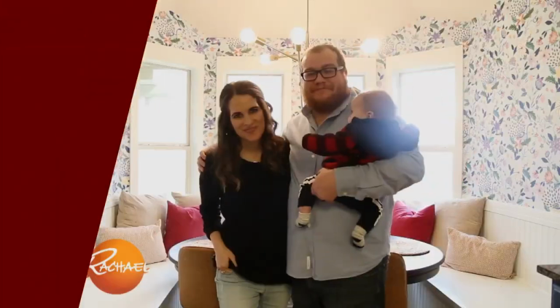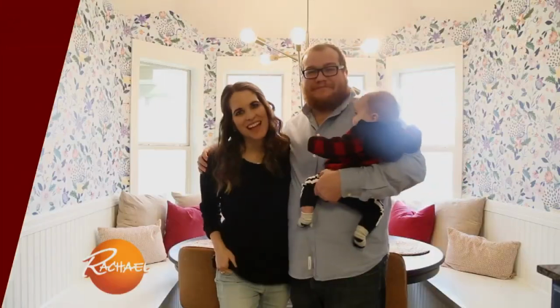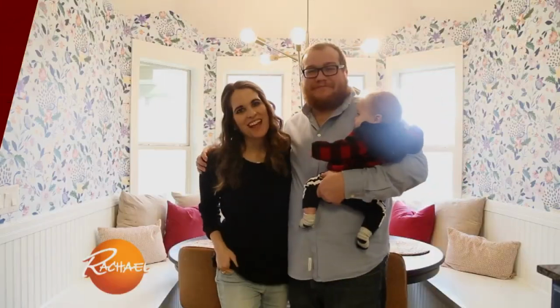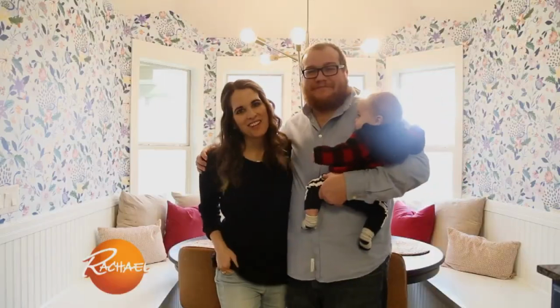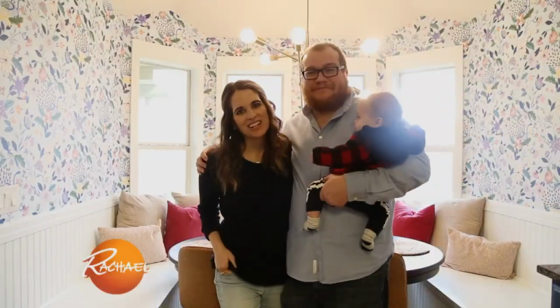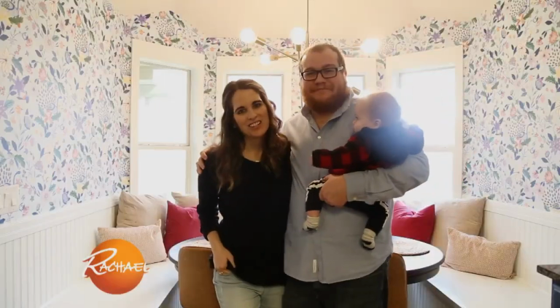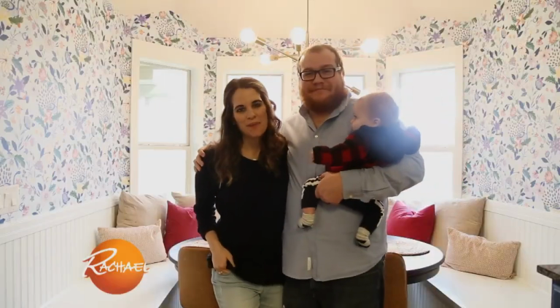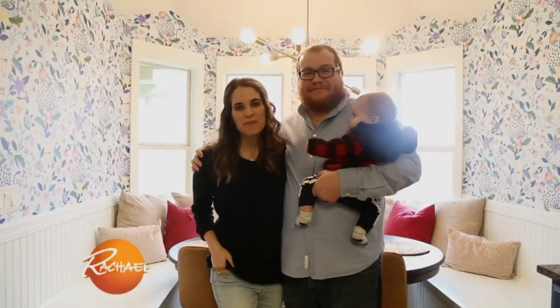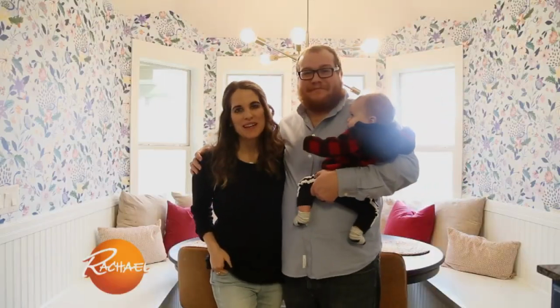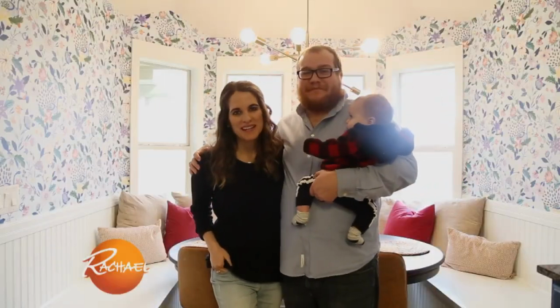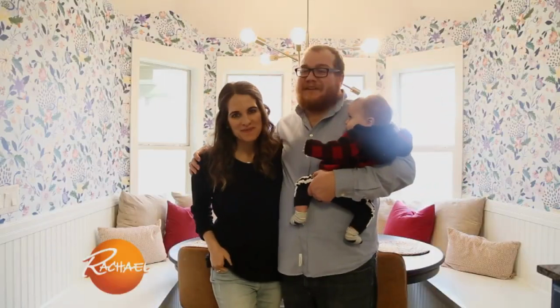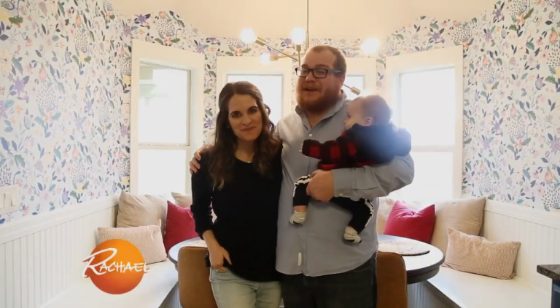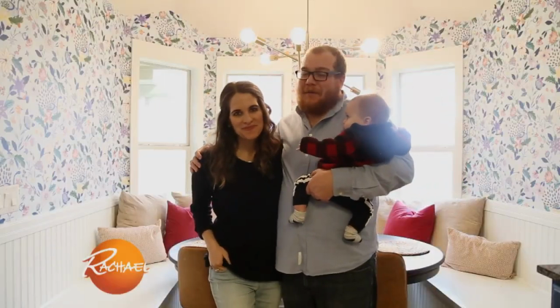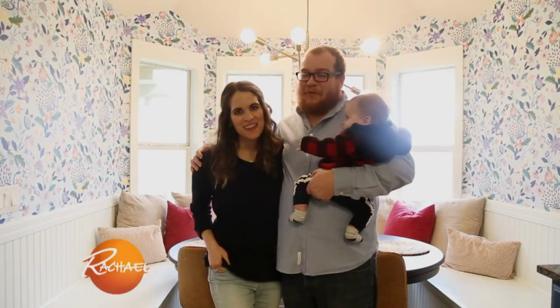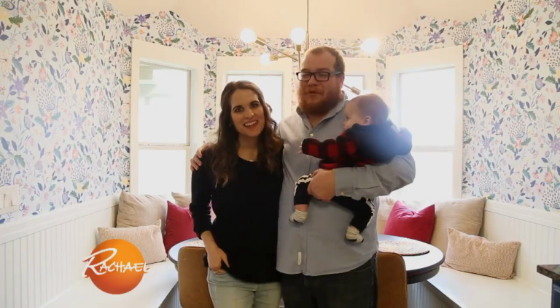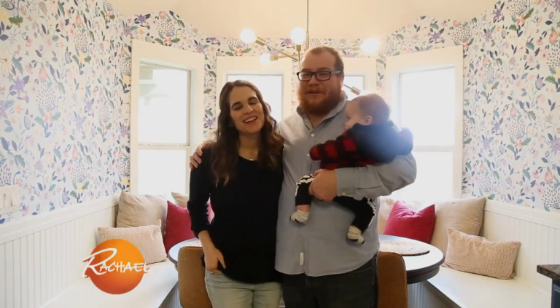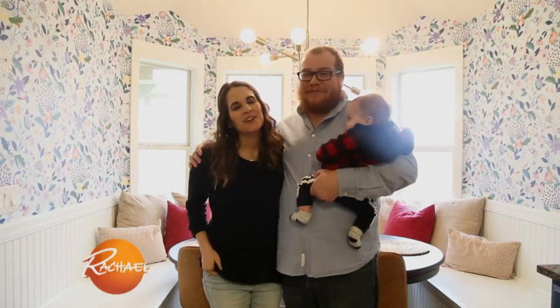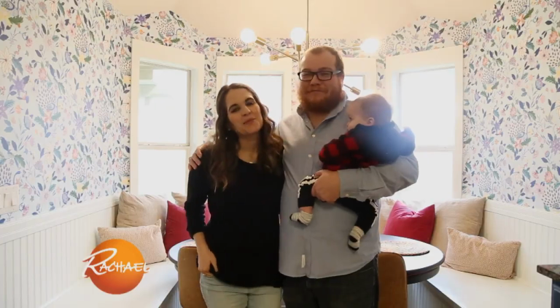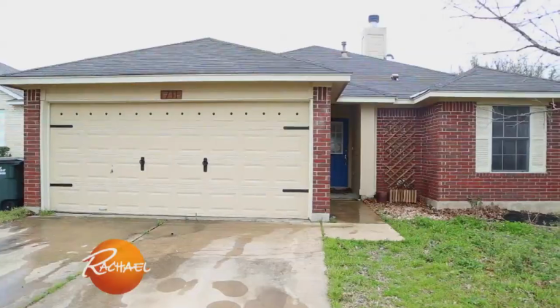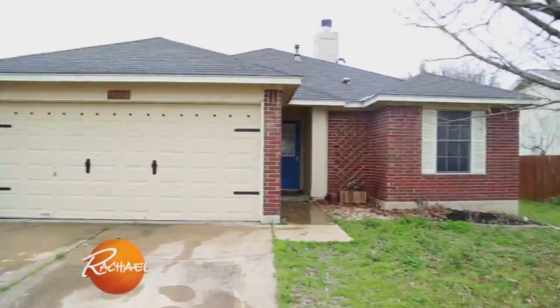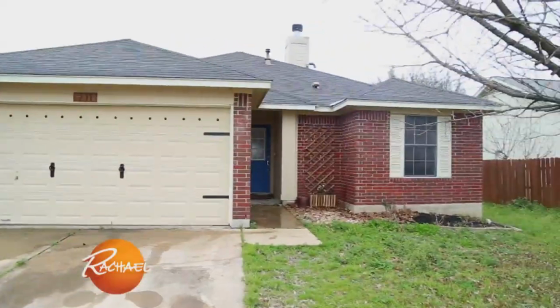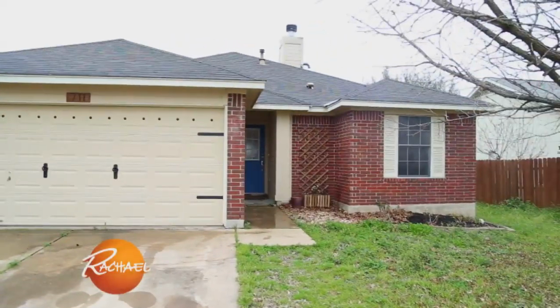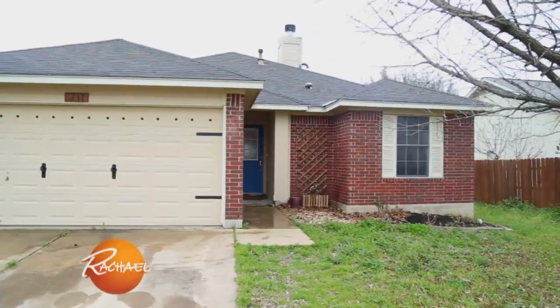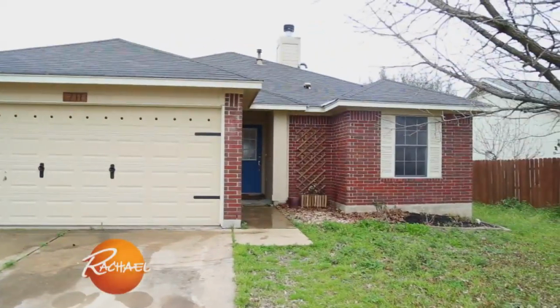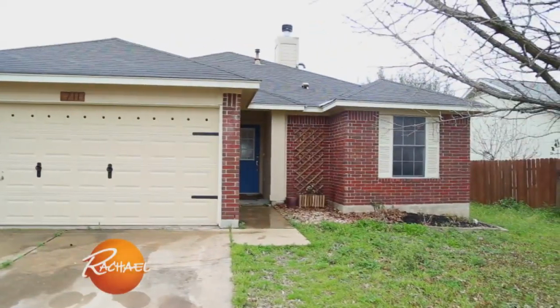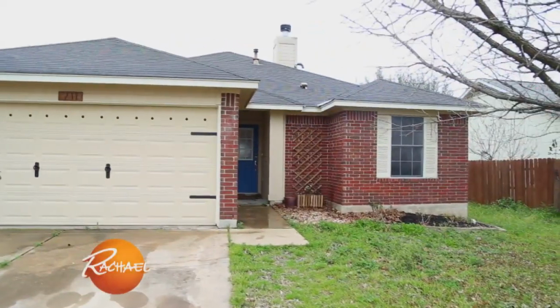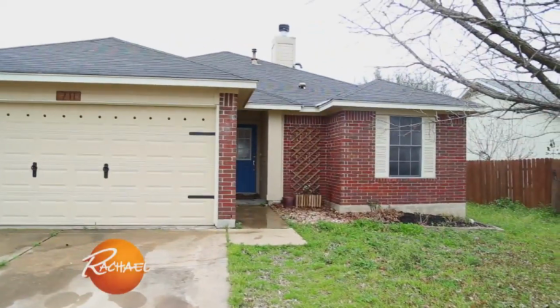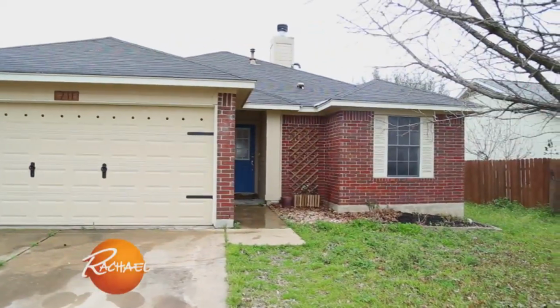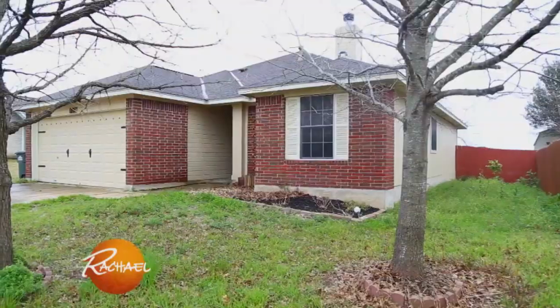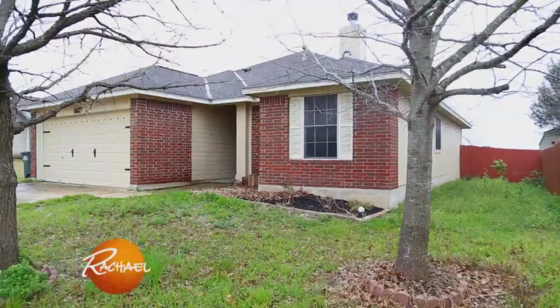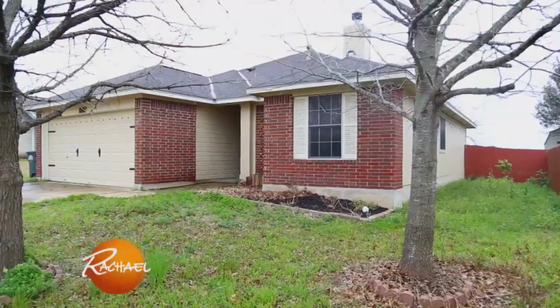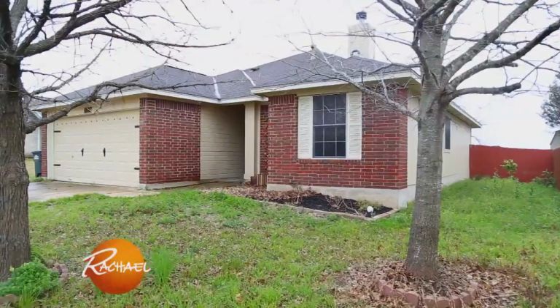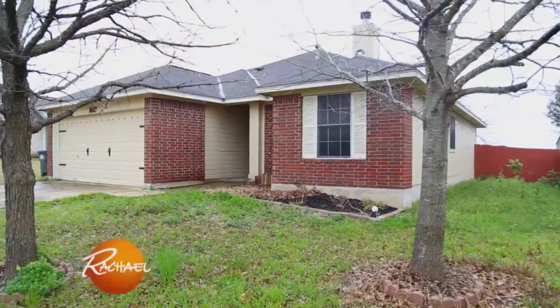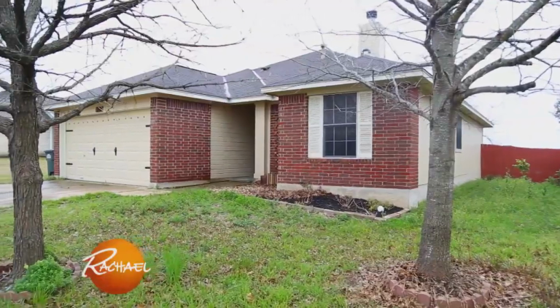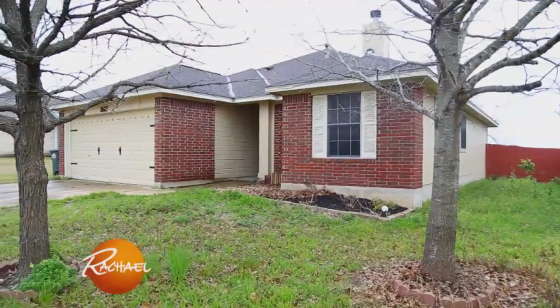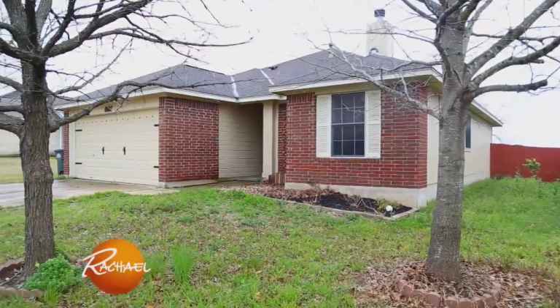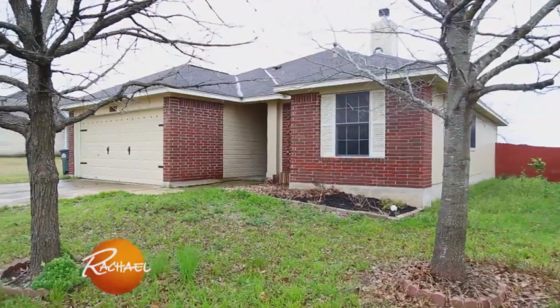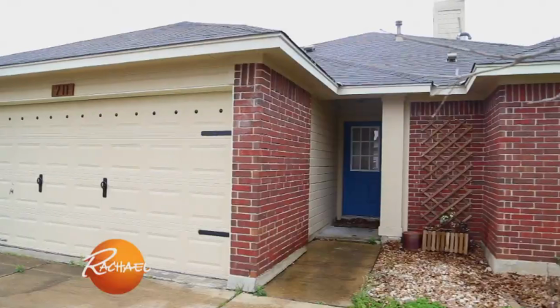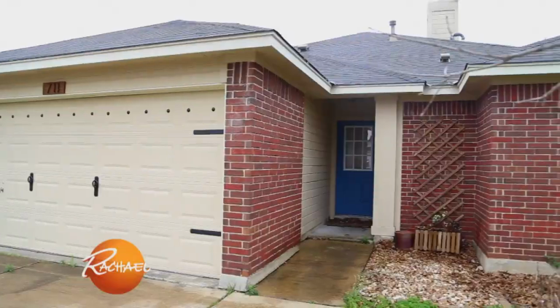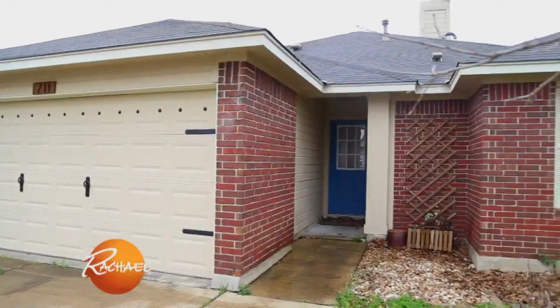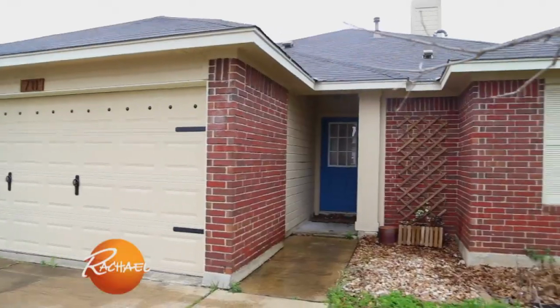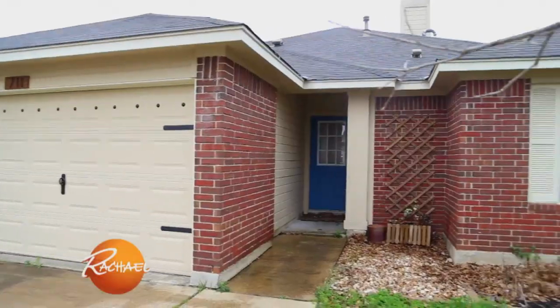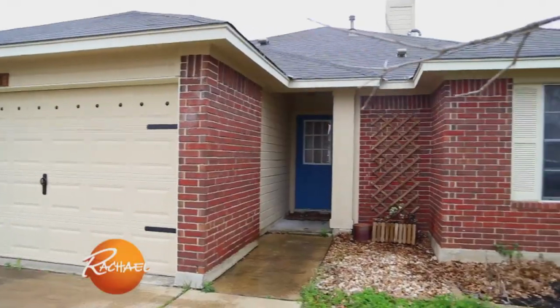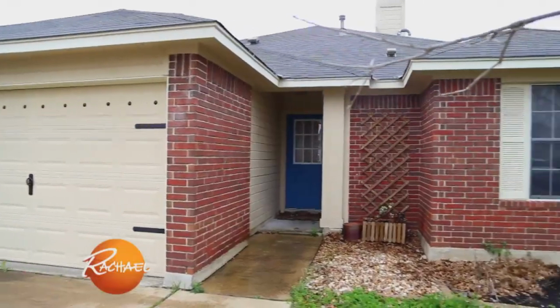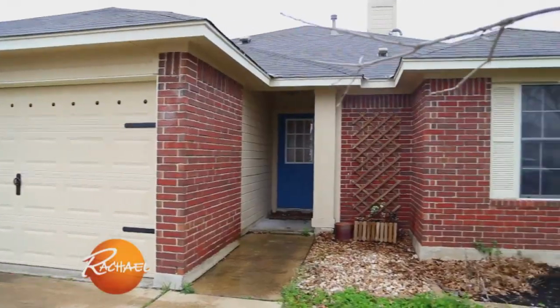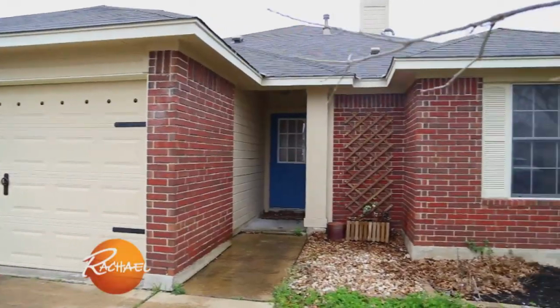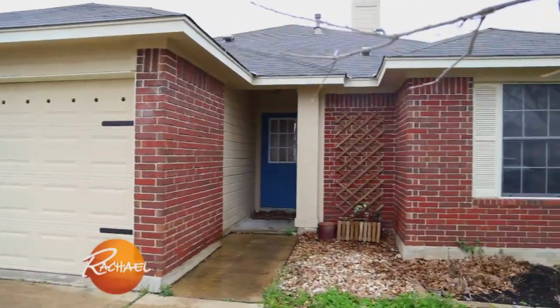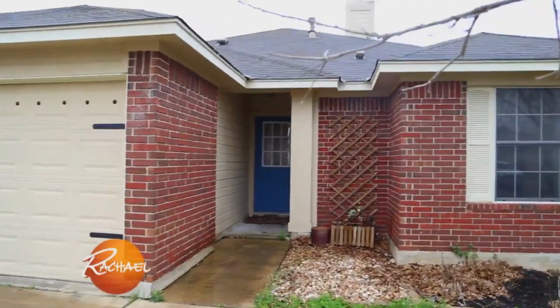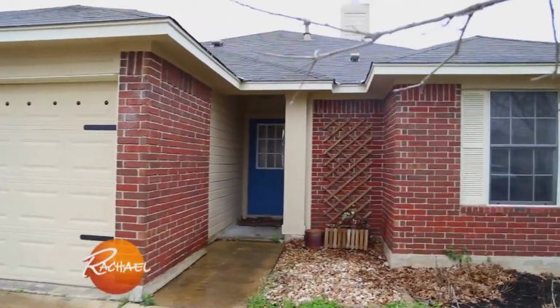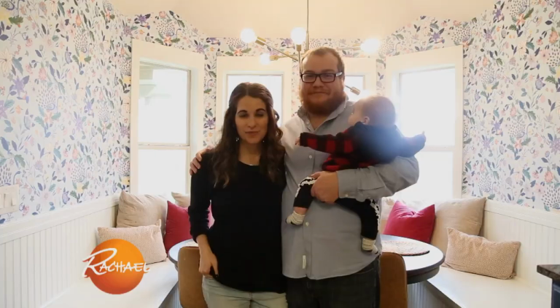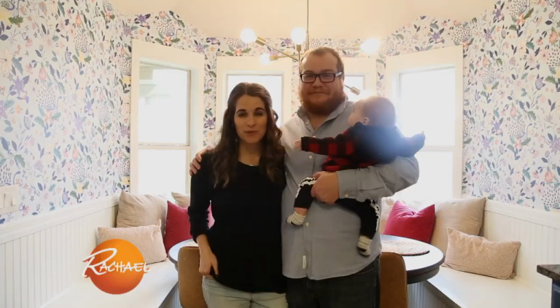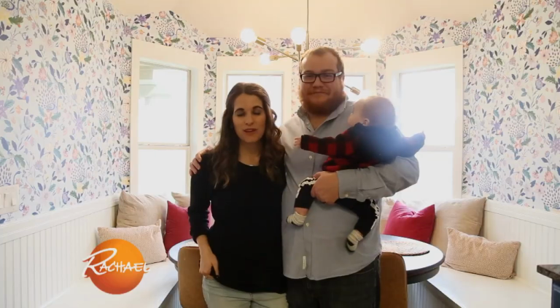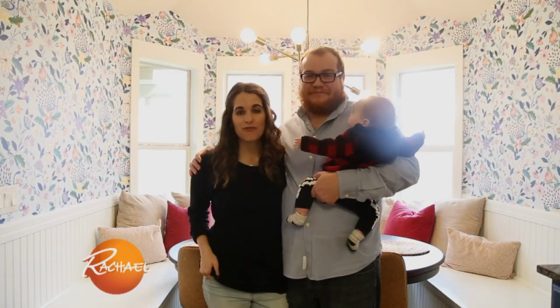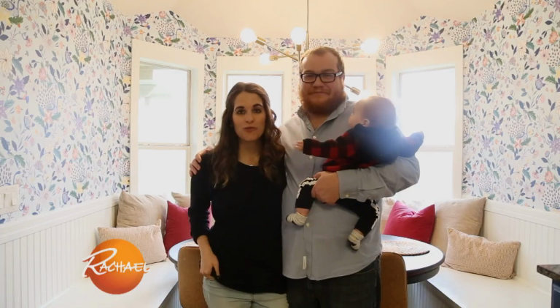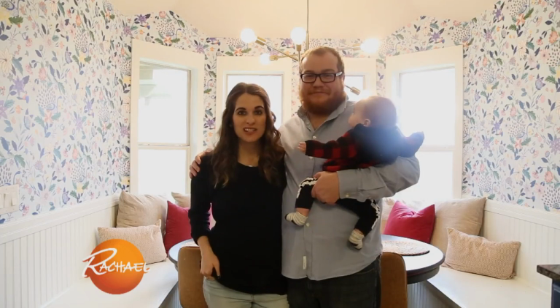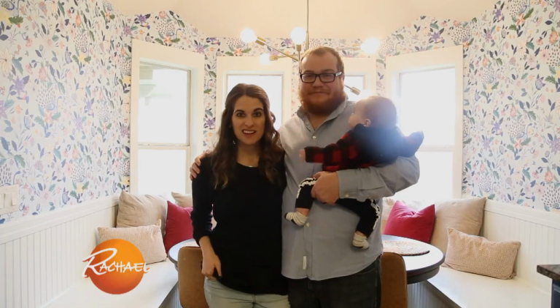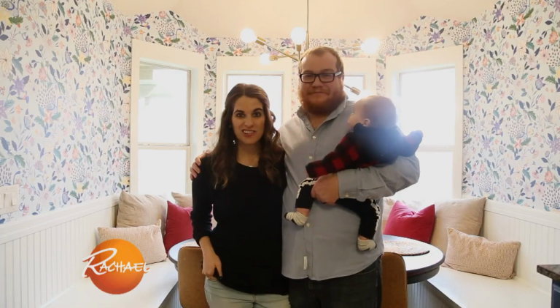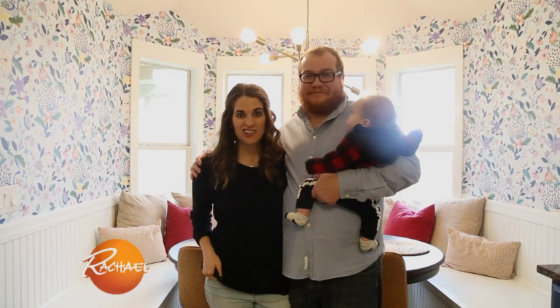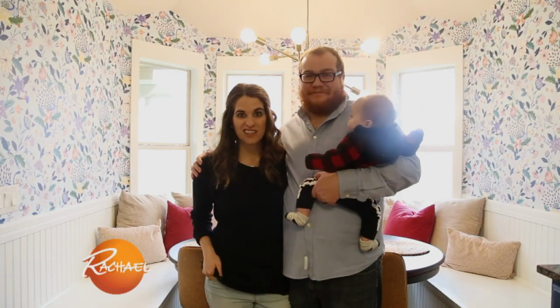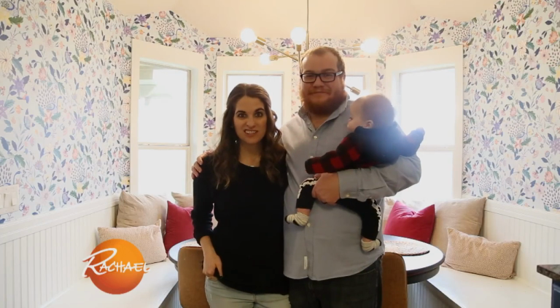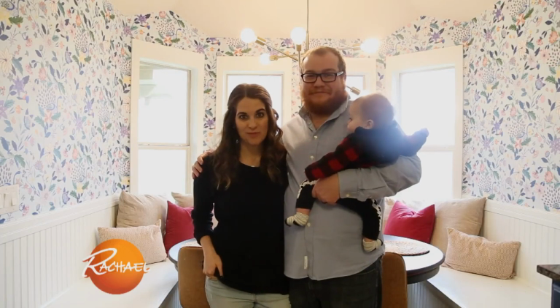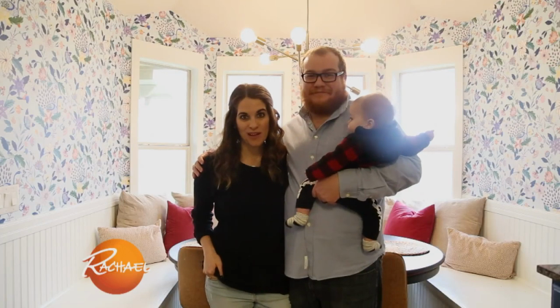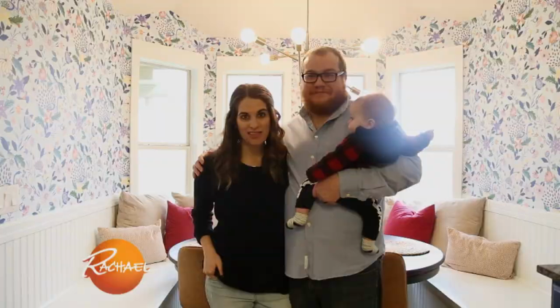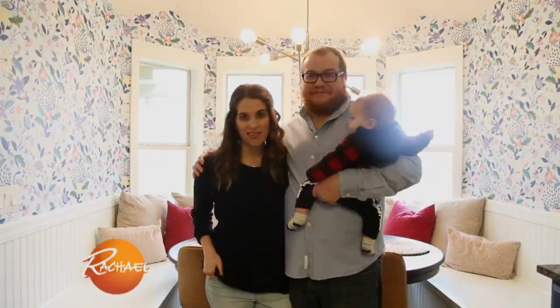Hey Rach, I'm Amanda and I'm Cory. We live in a three-bedroom, 1,100 square foot home right outside of Austin, Texas, and we pay $1,400 a month.